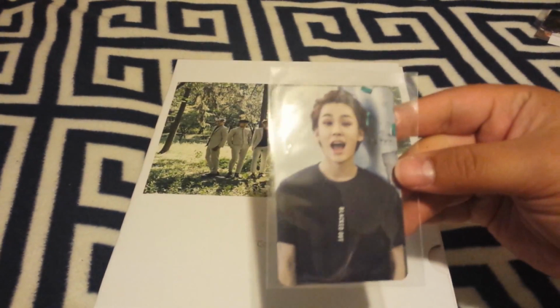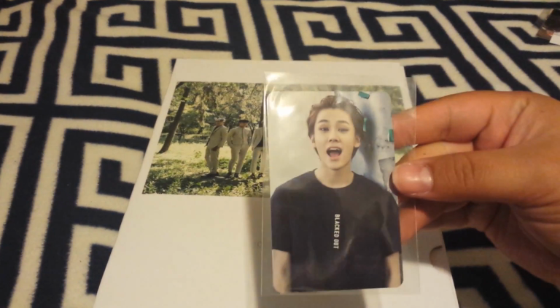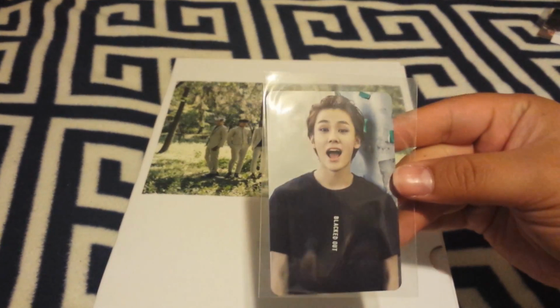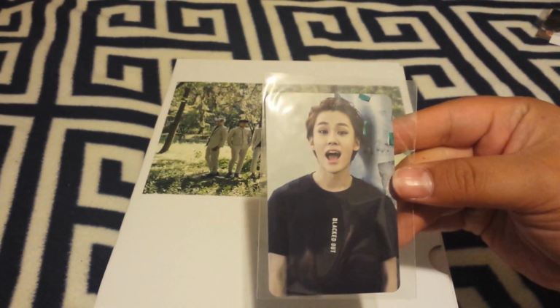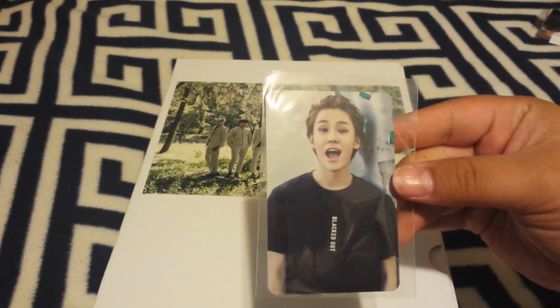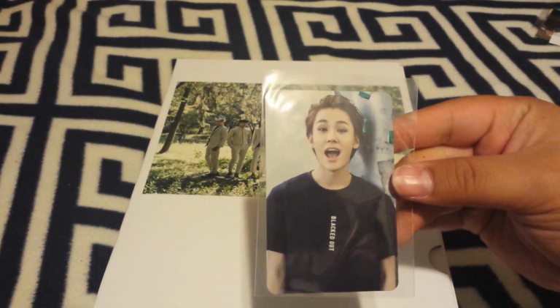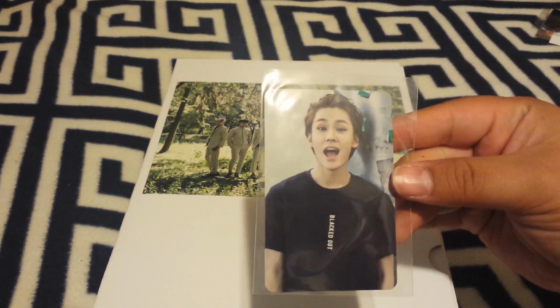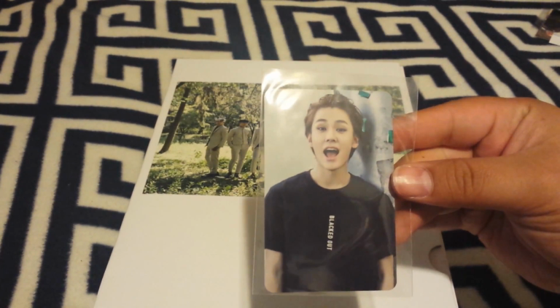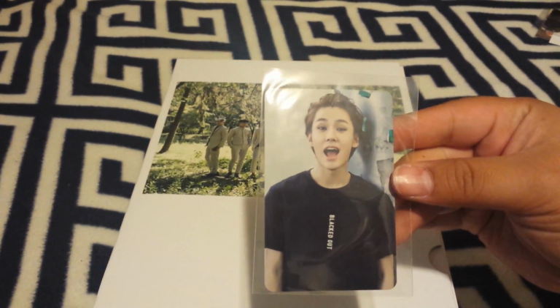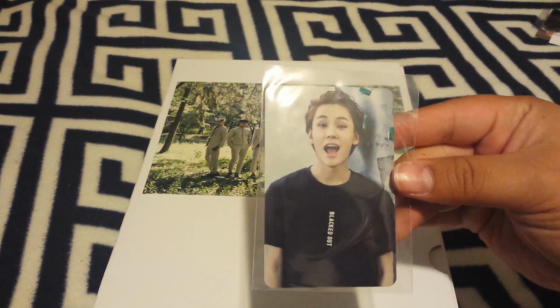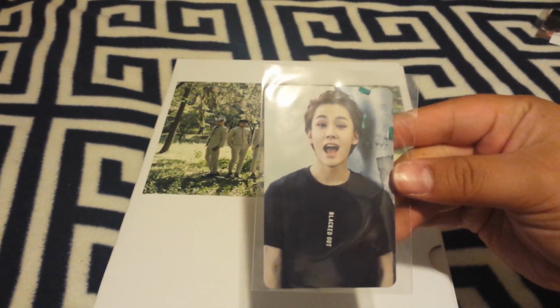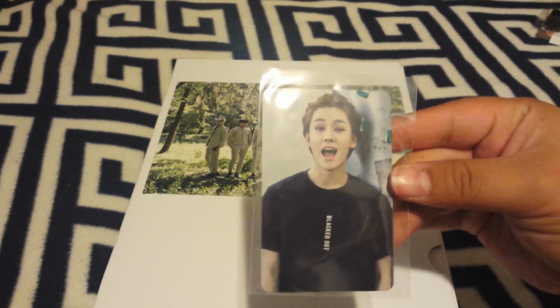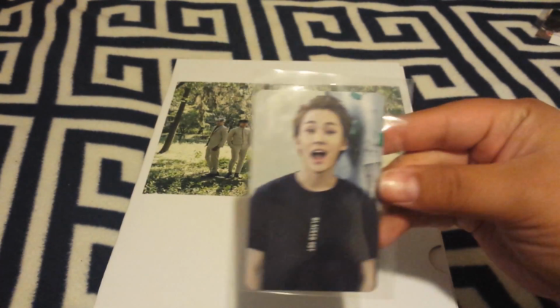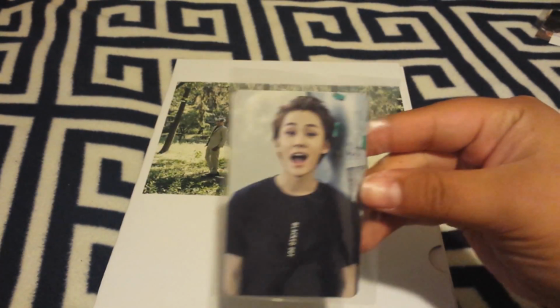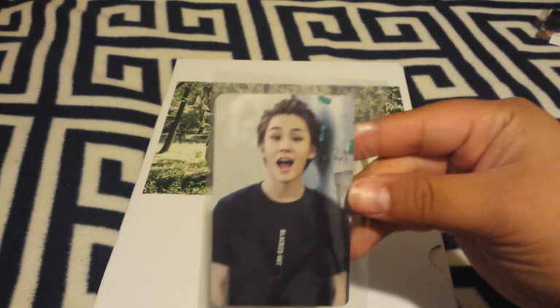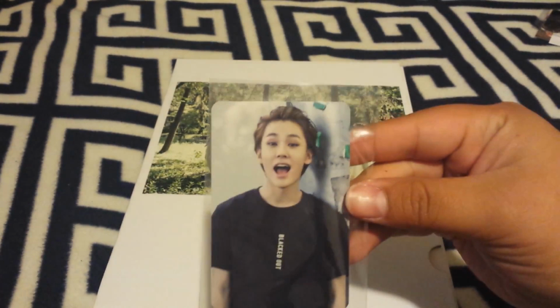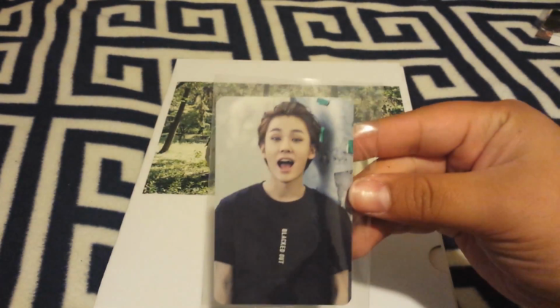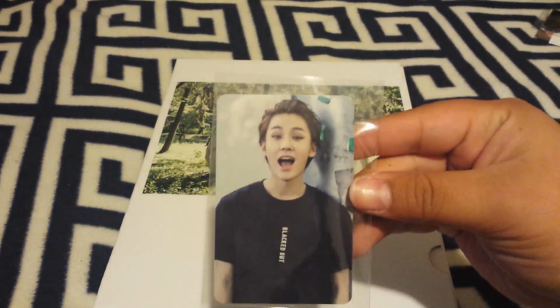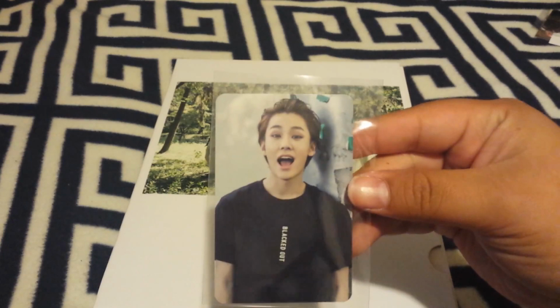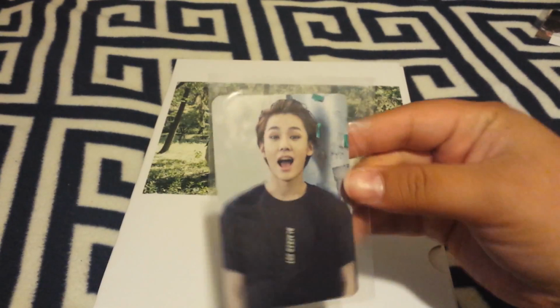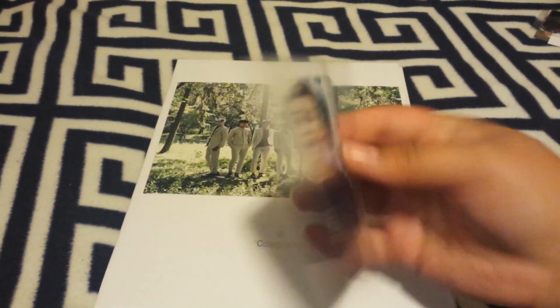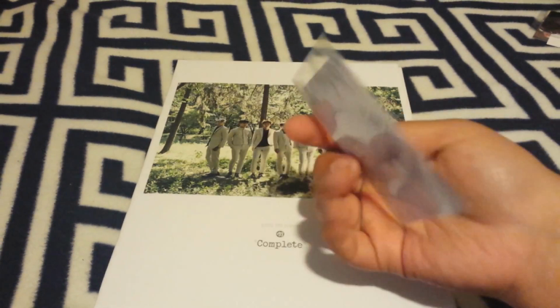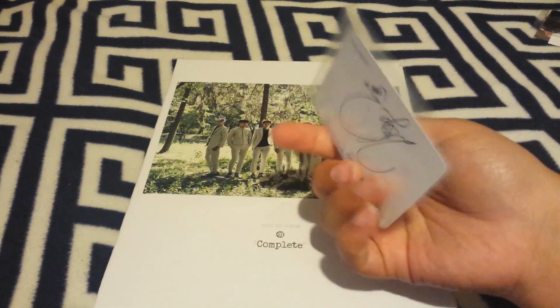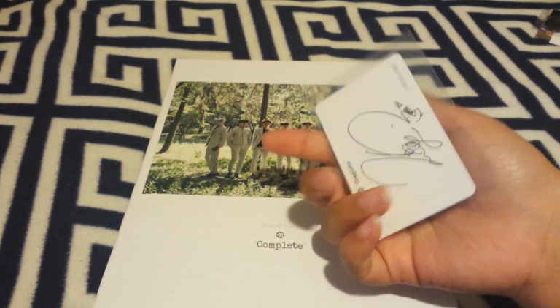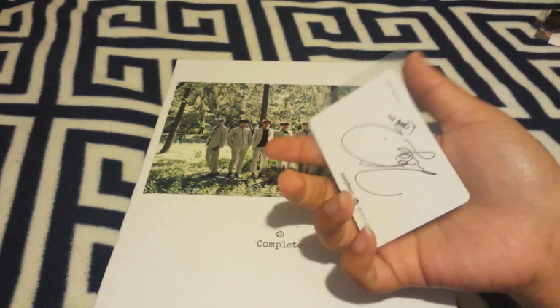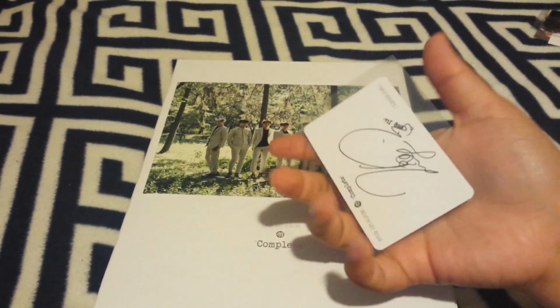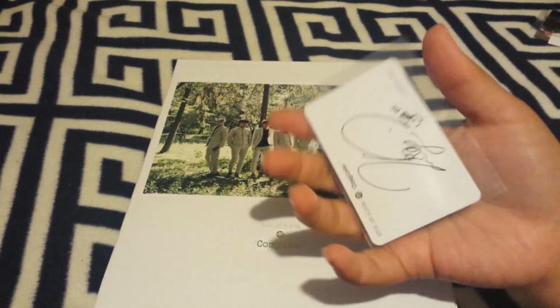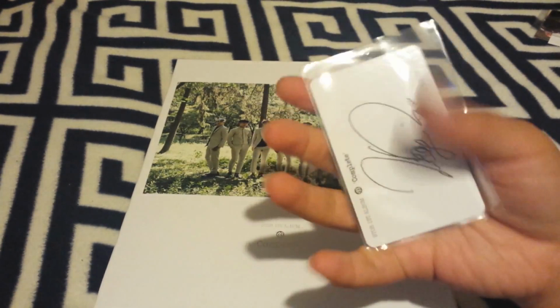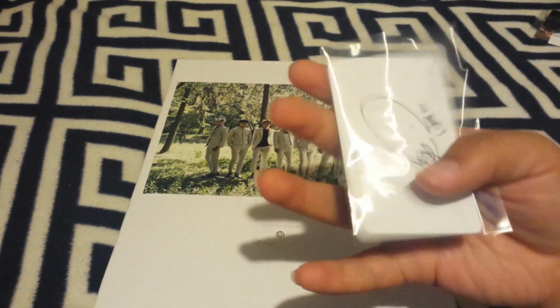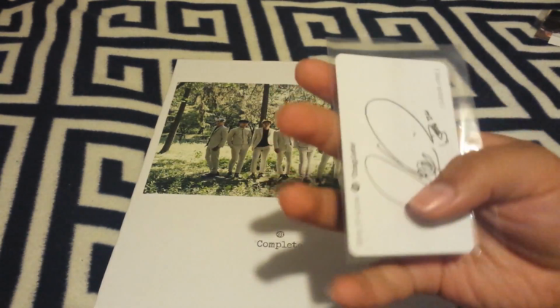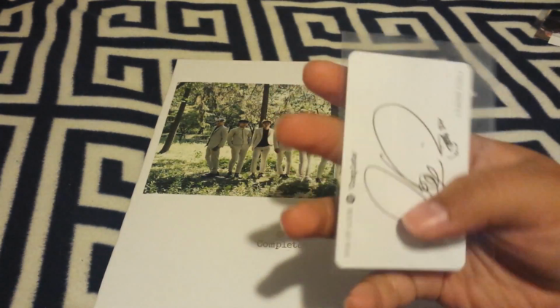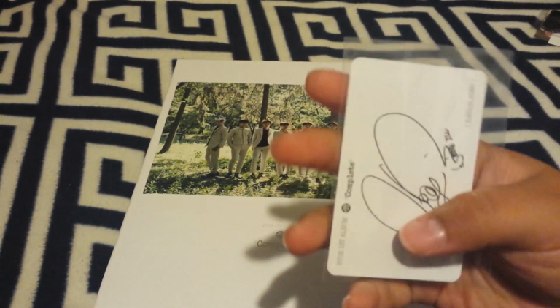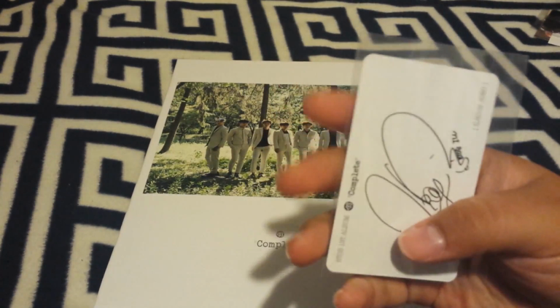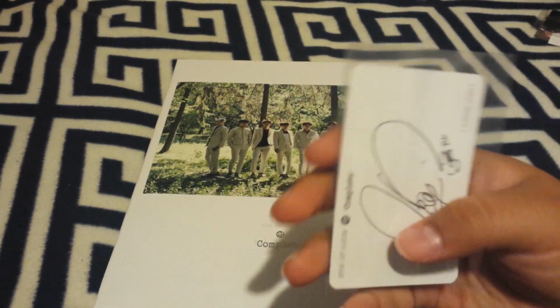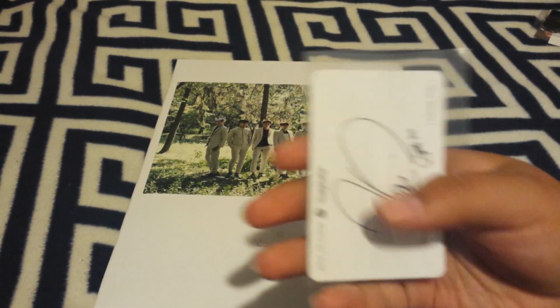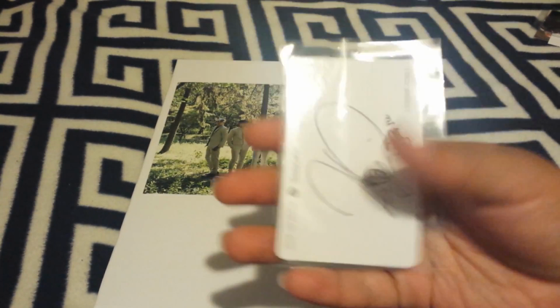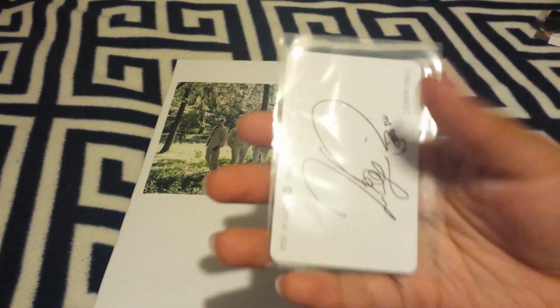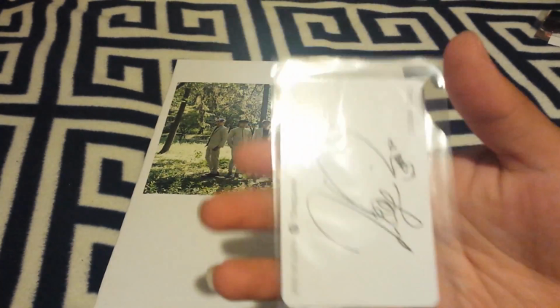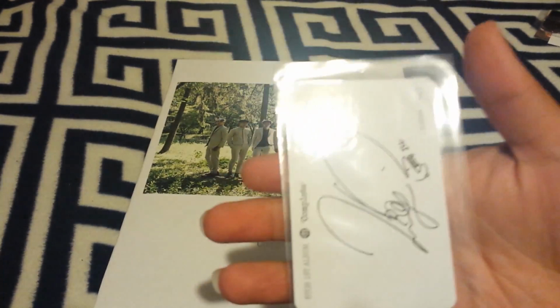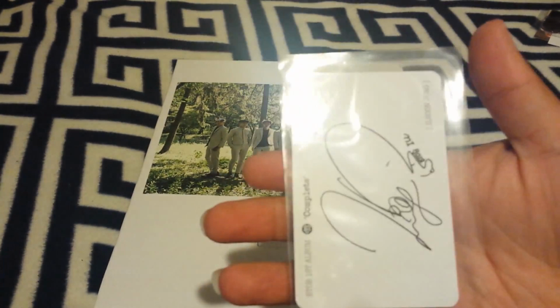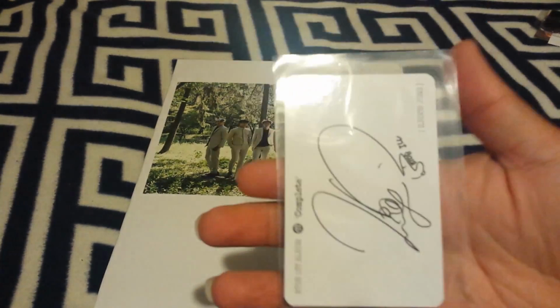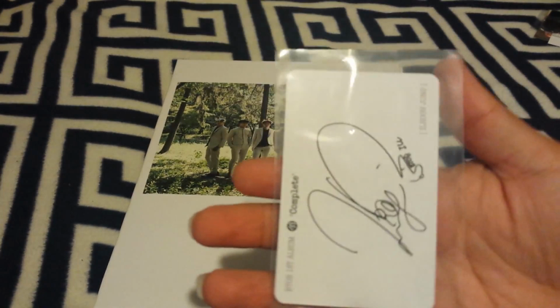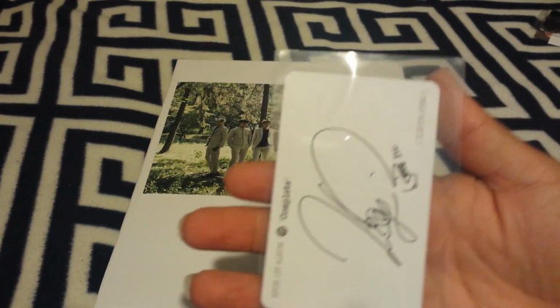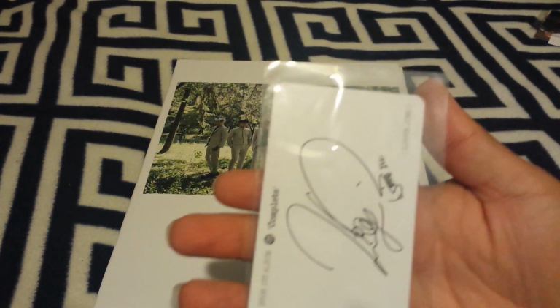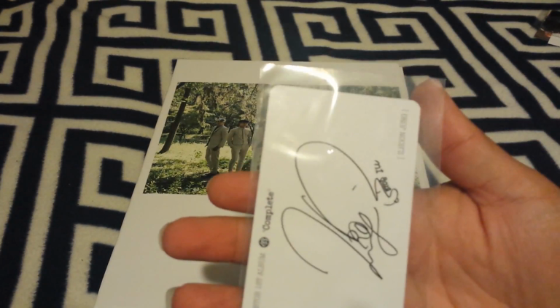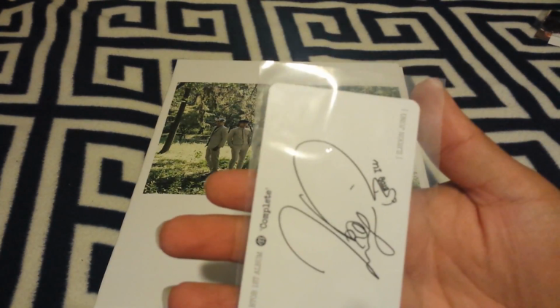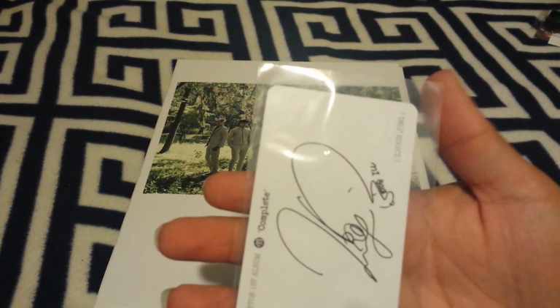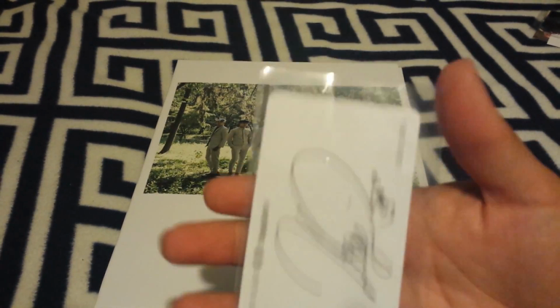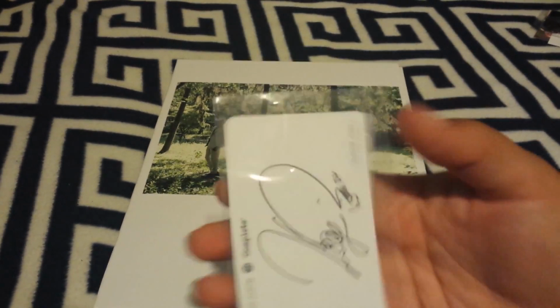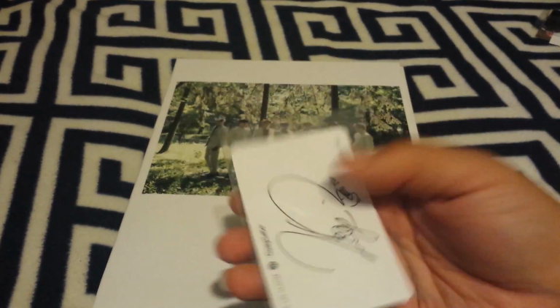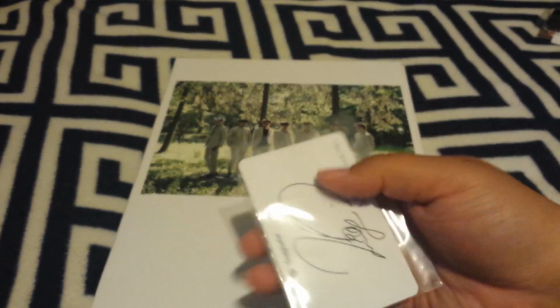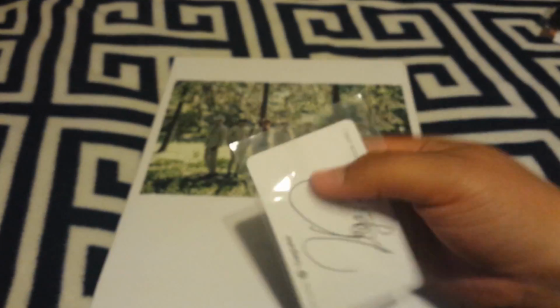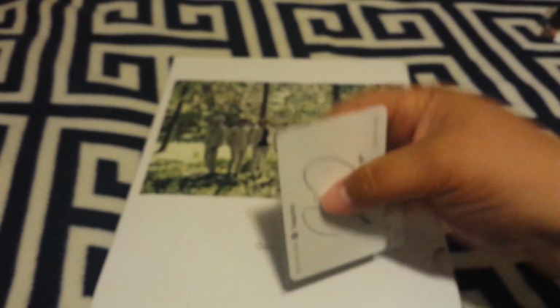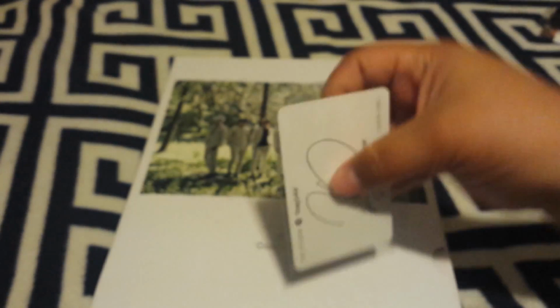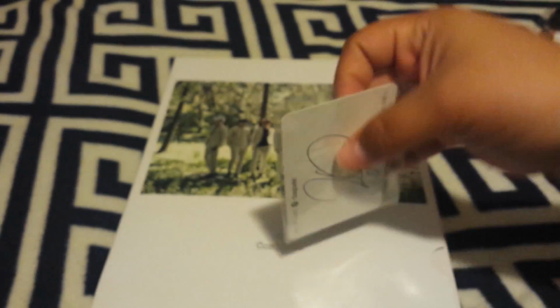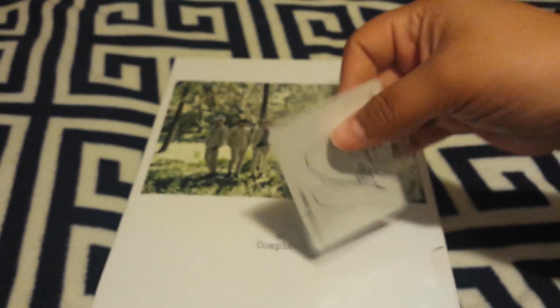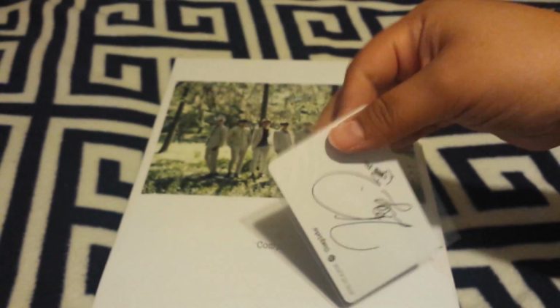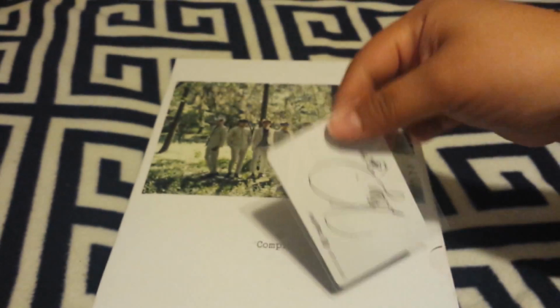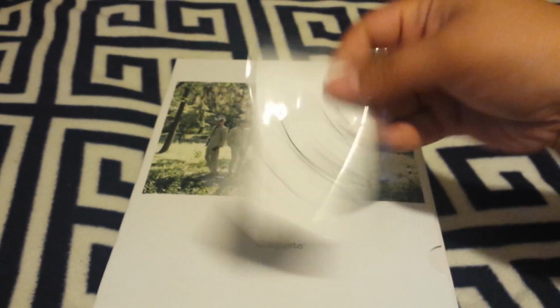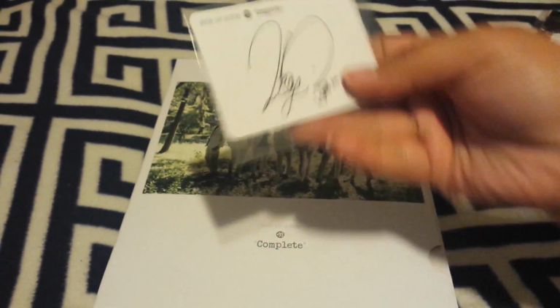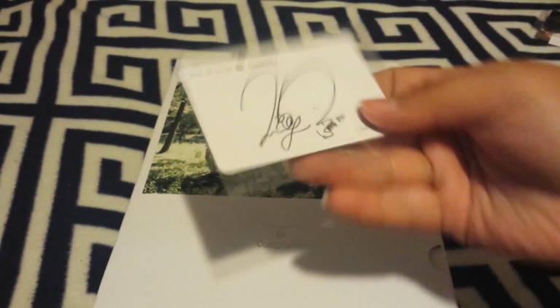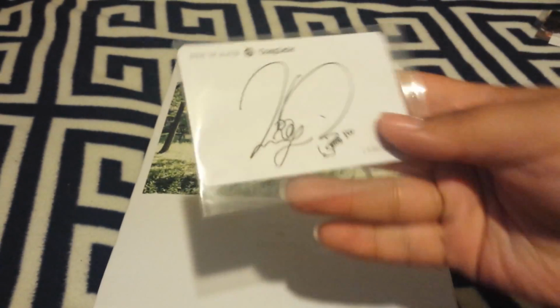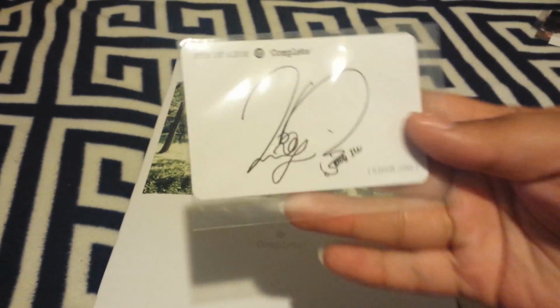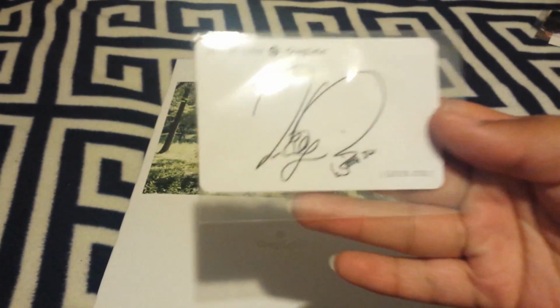The photo card I got was Ilhoon. There you go — Ilhoon. The signature's vertical.